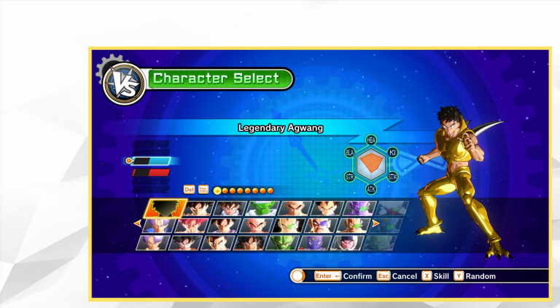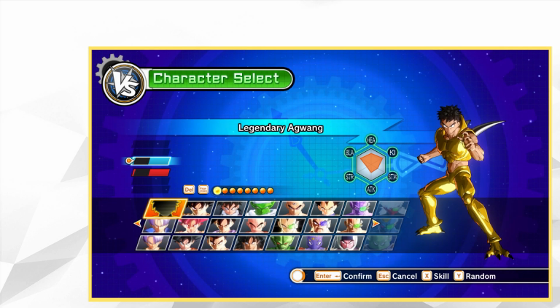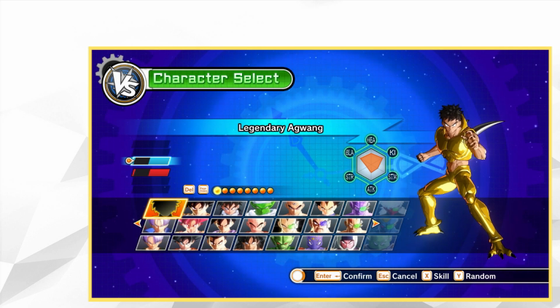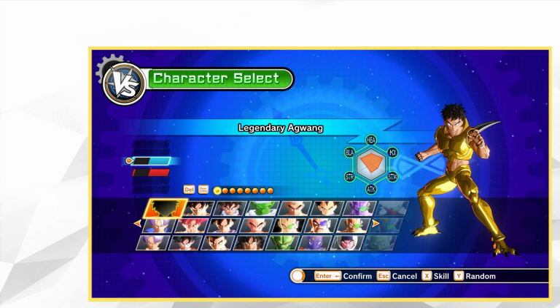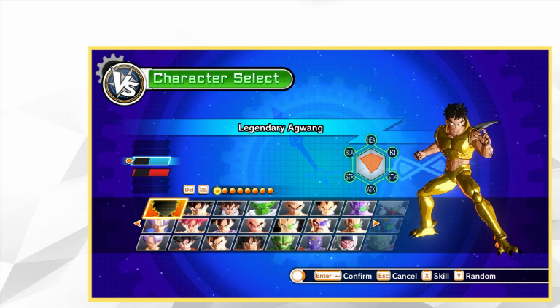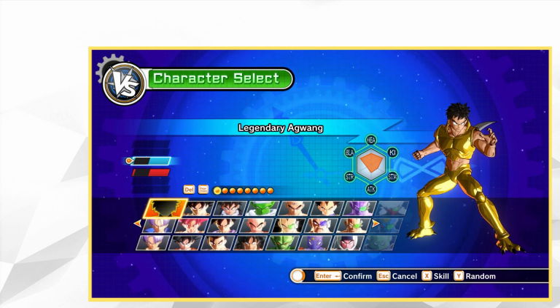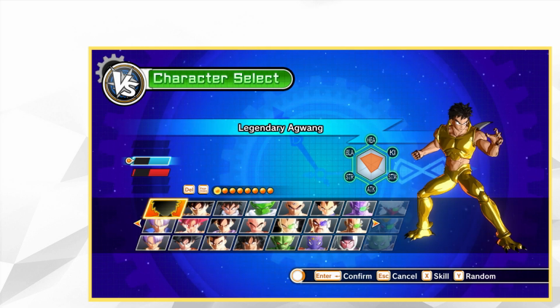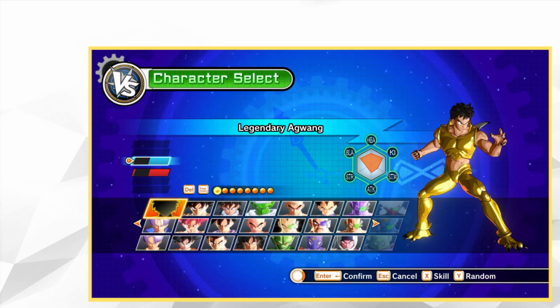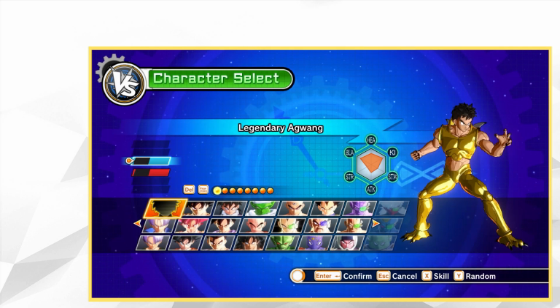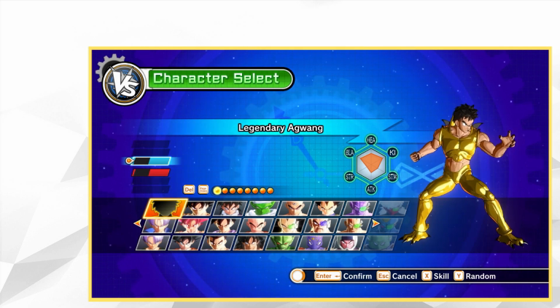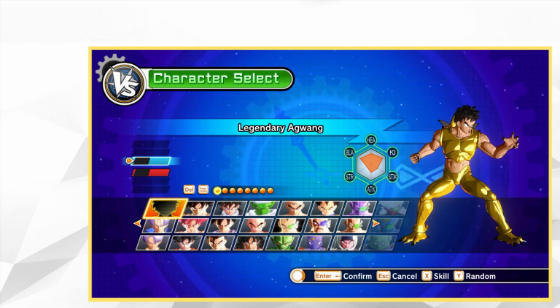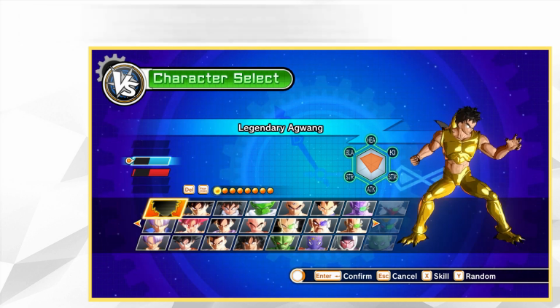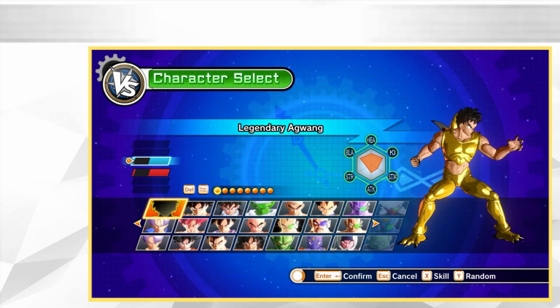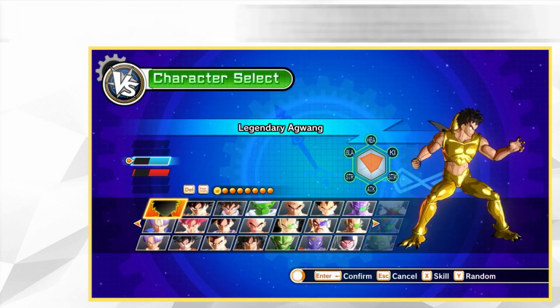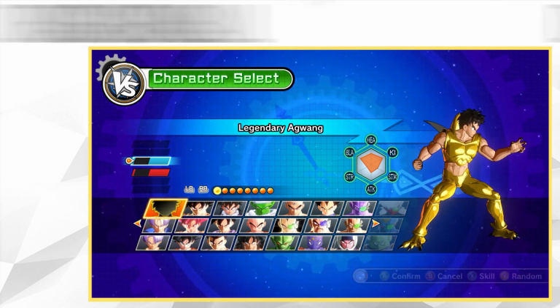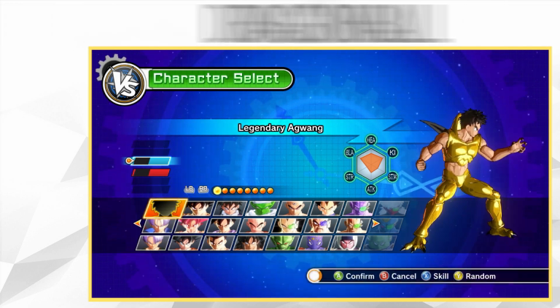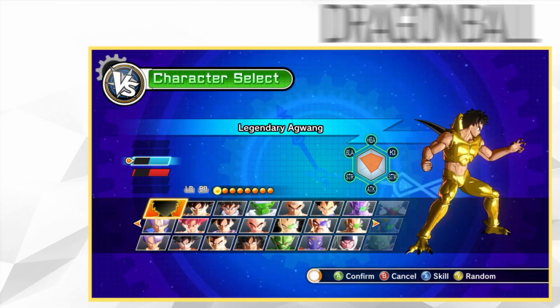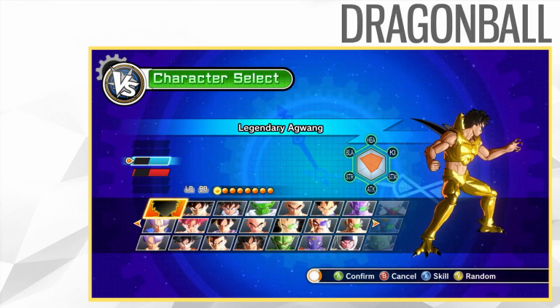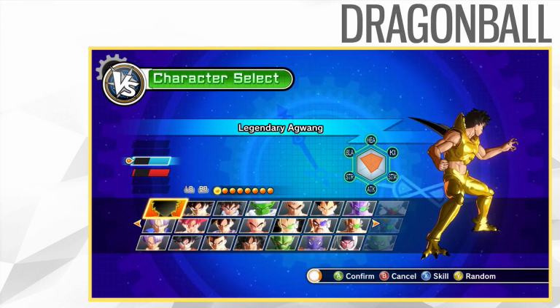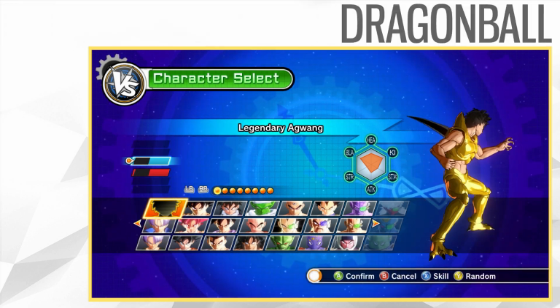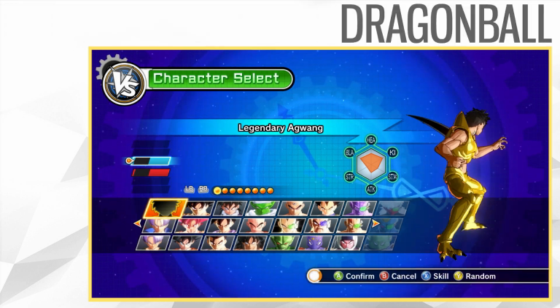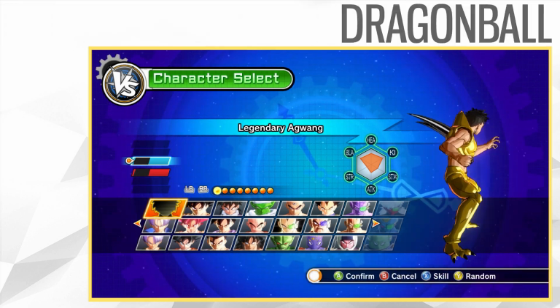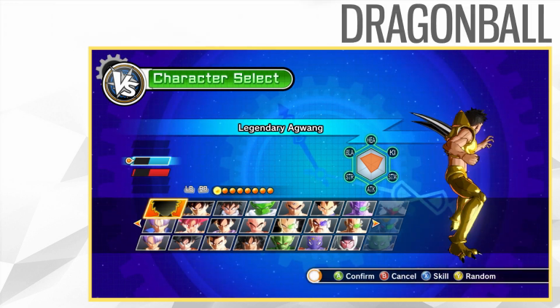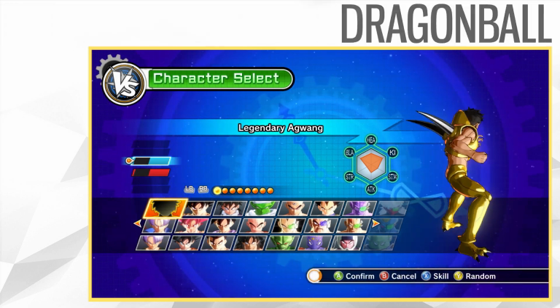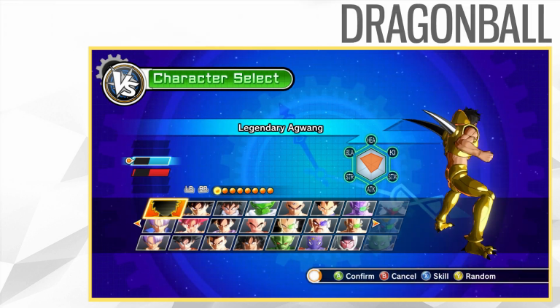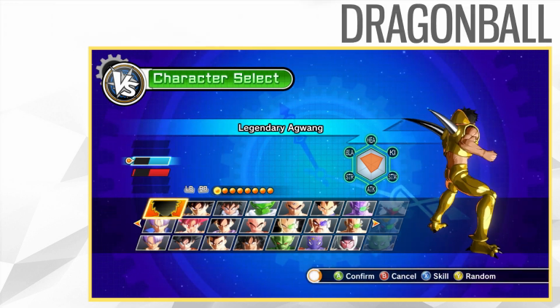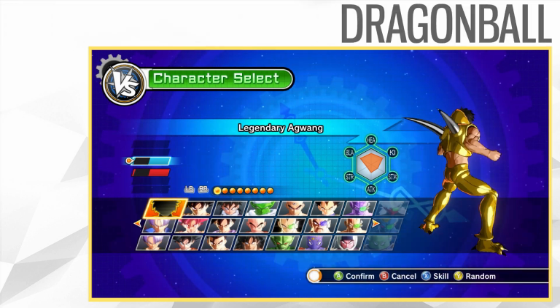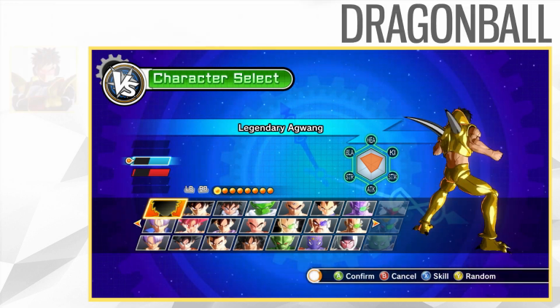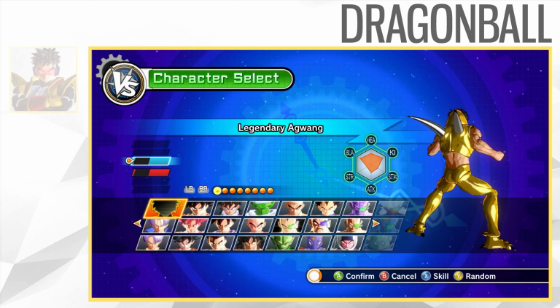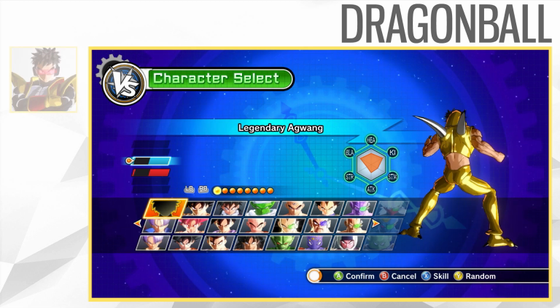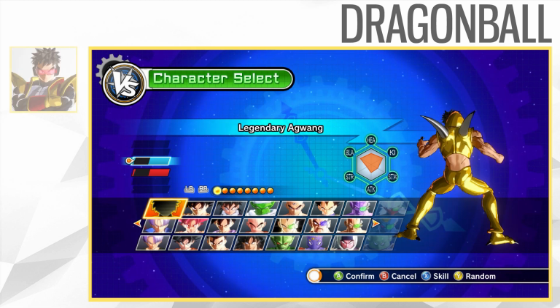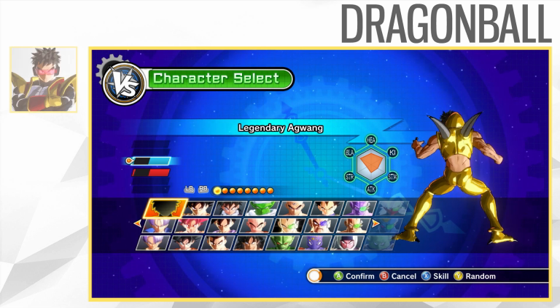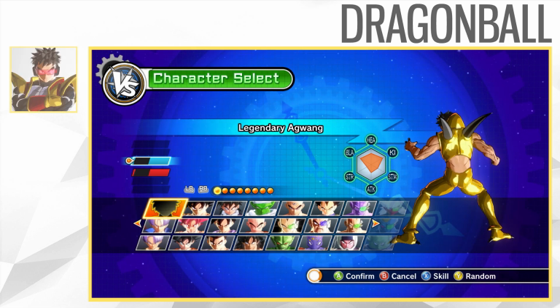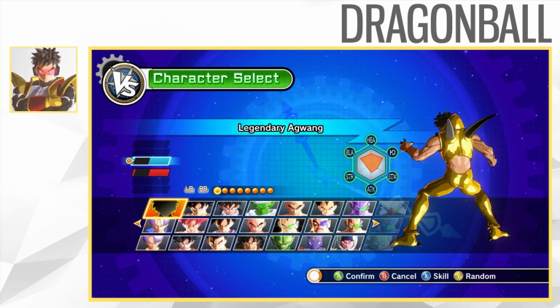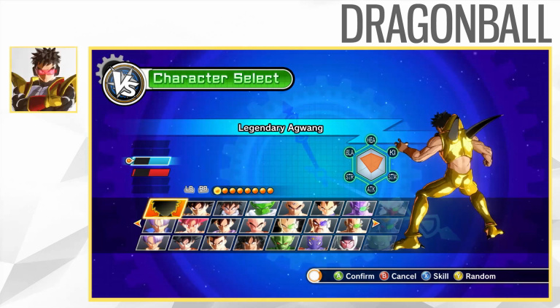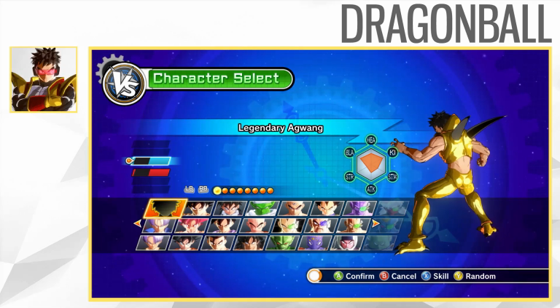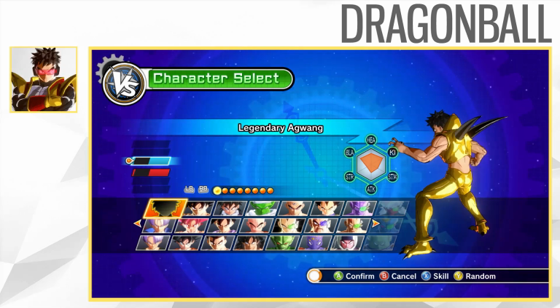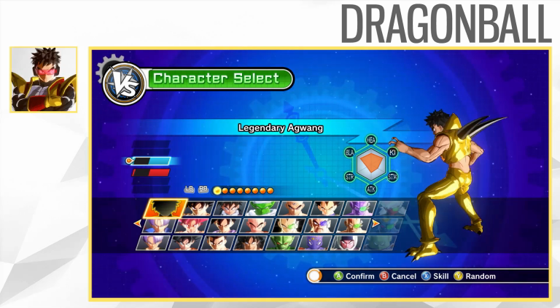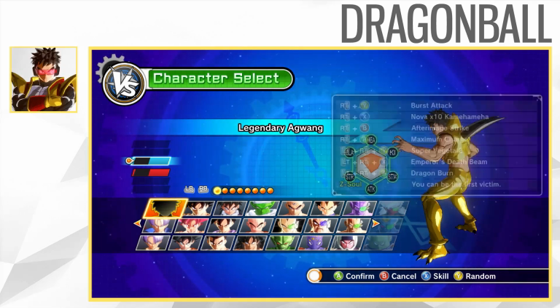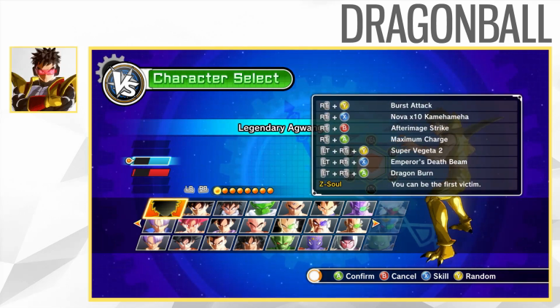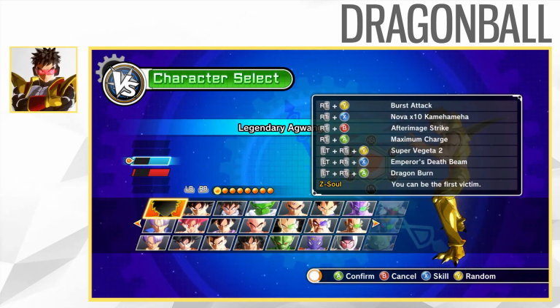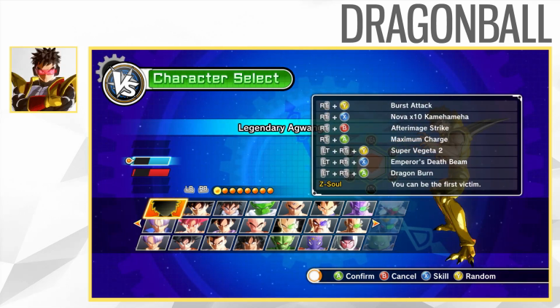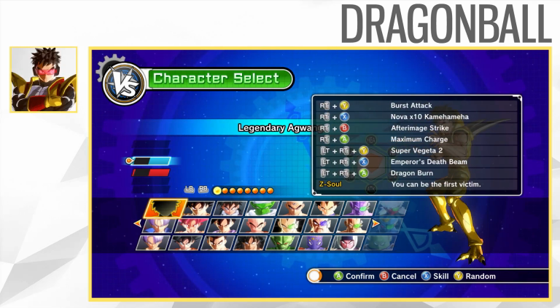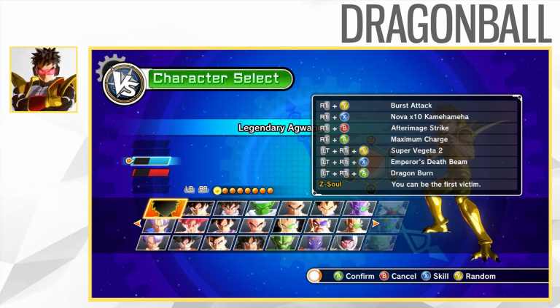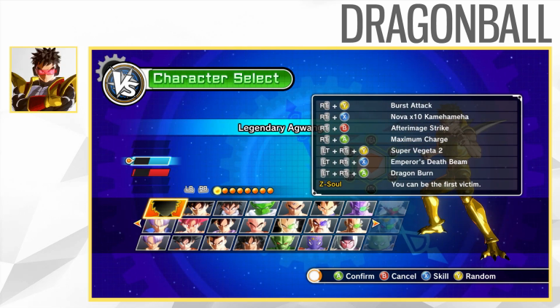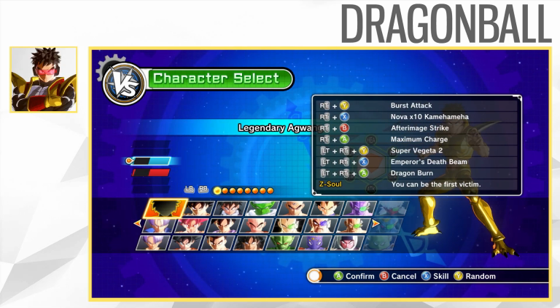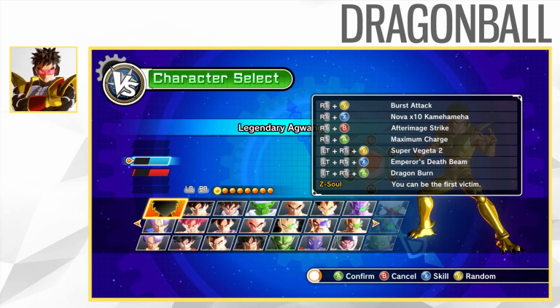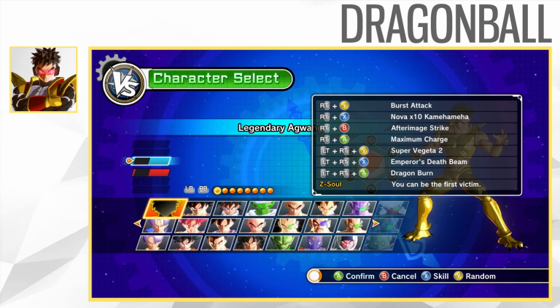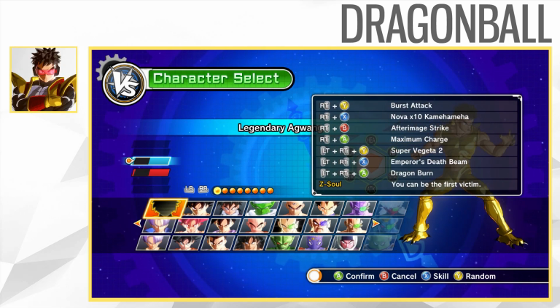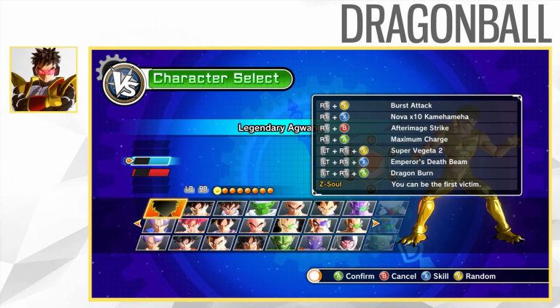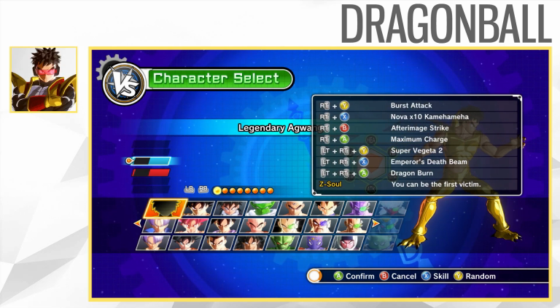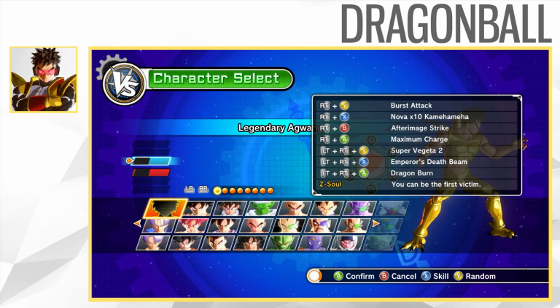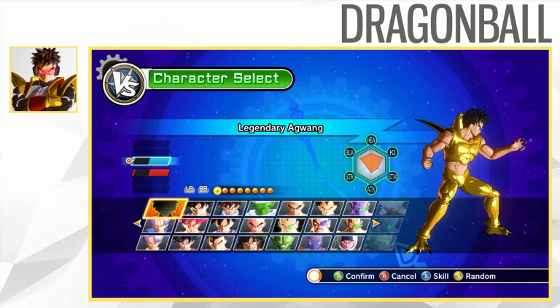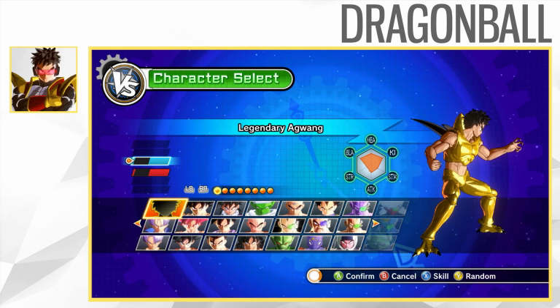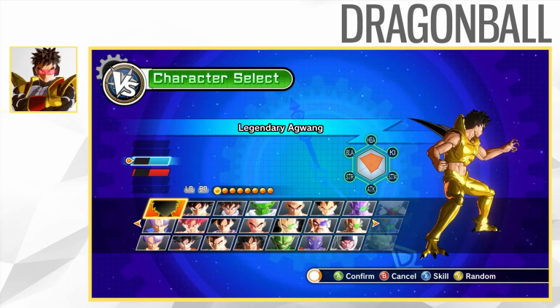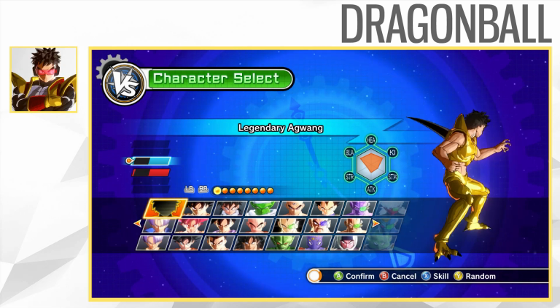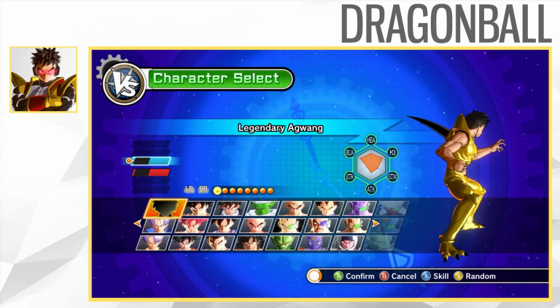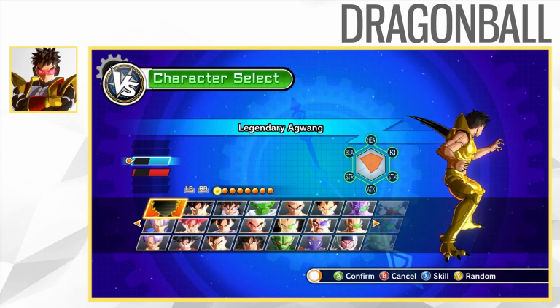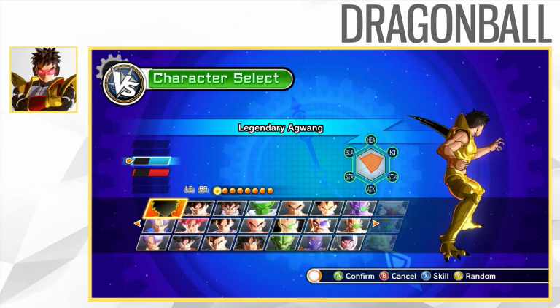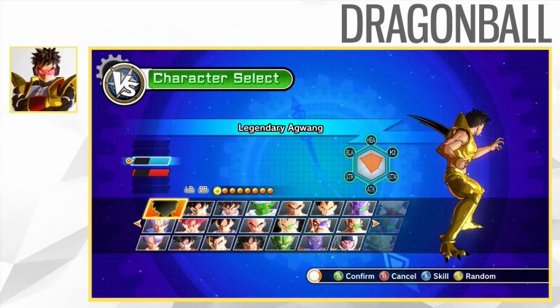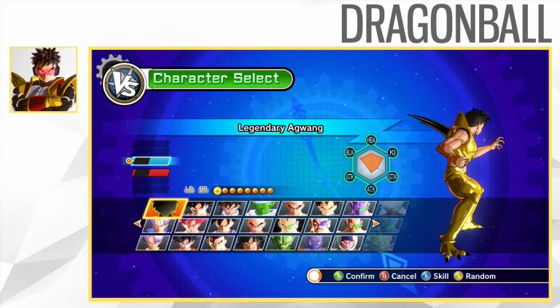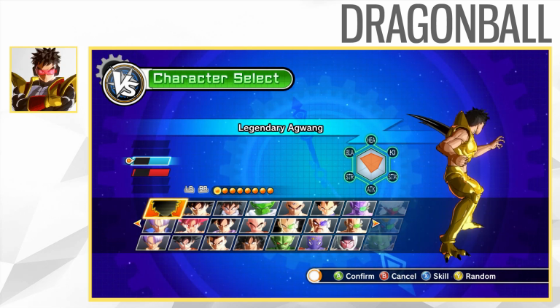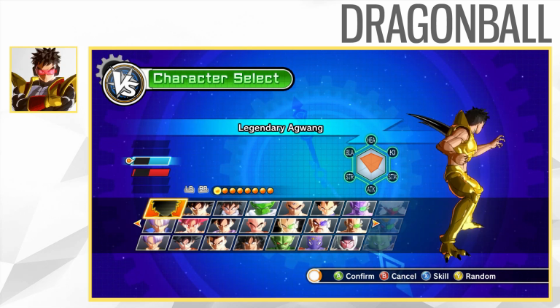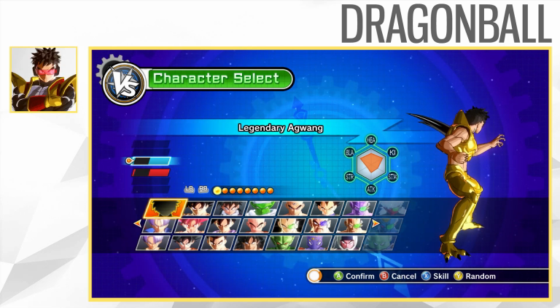Hey guys, what's going on? Legendary Yagwing here. And today I want to showcase Nova Goku and Ice Vegeta for you guys.